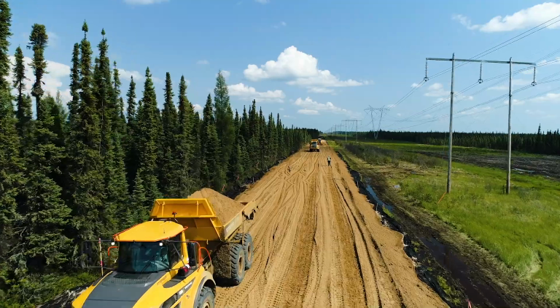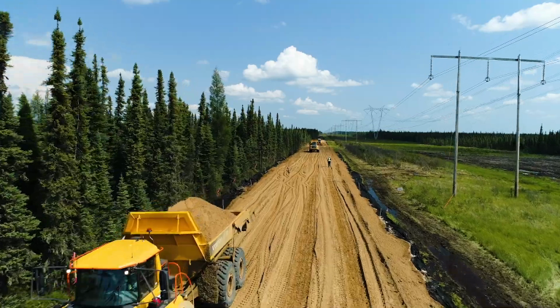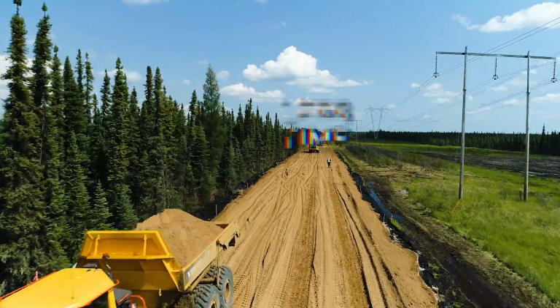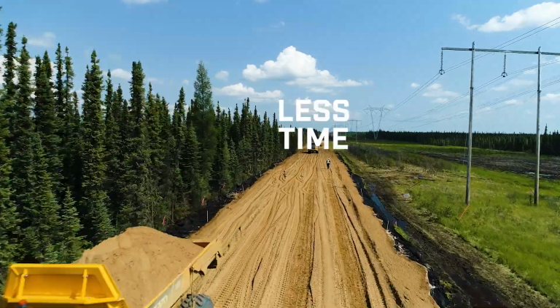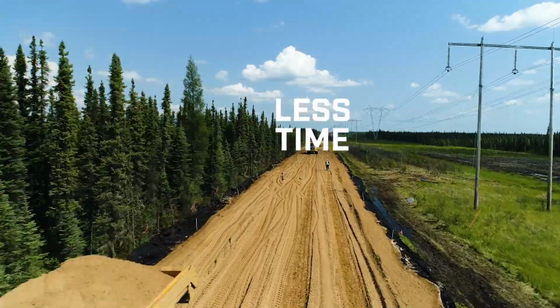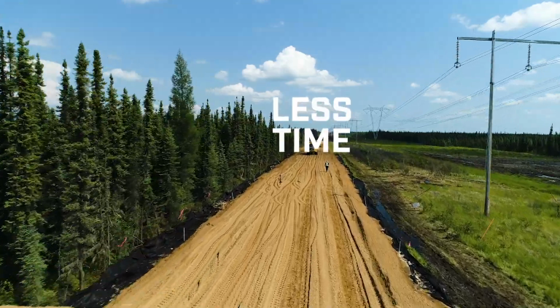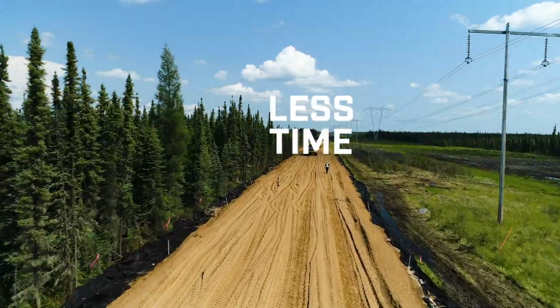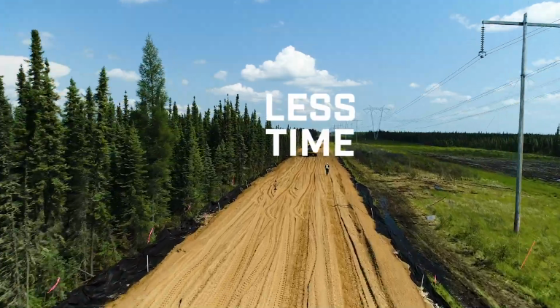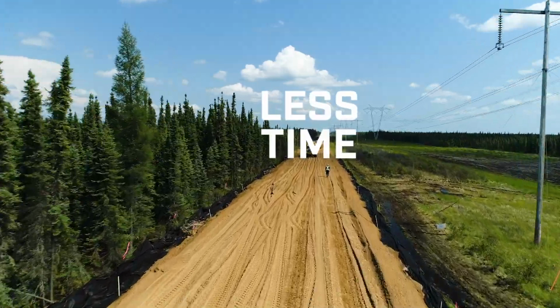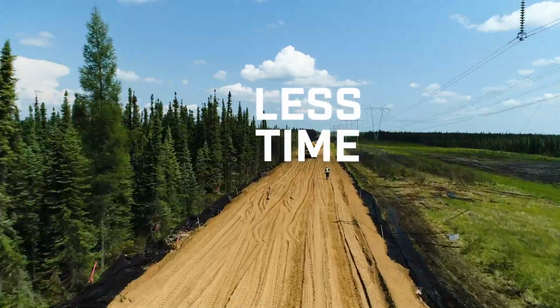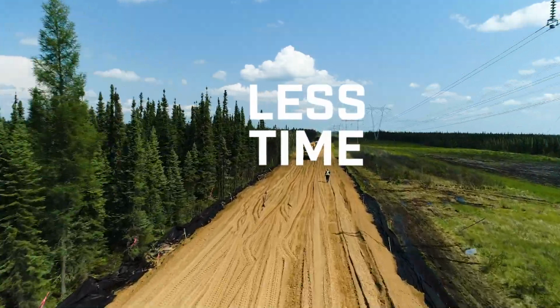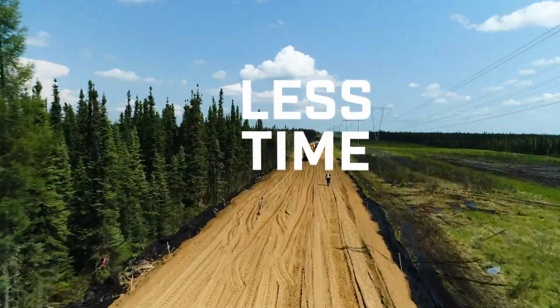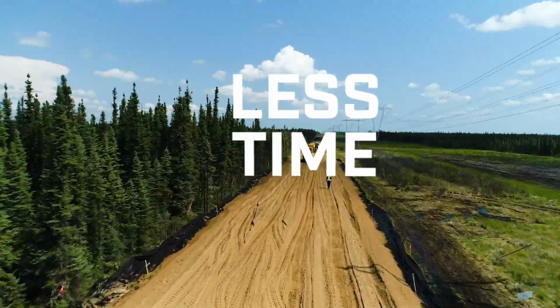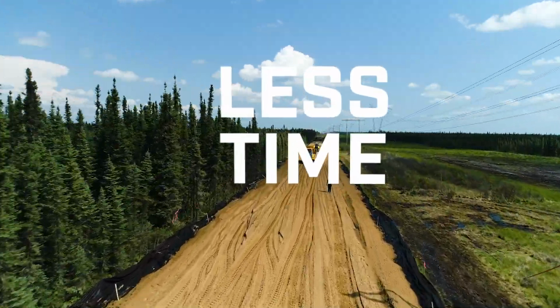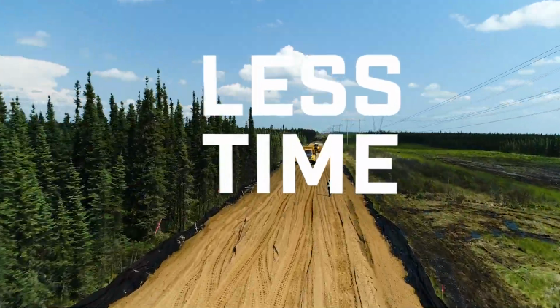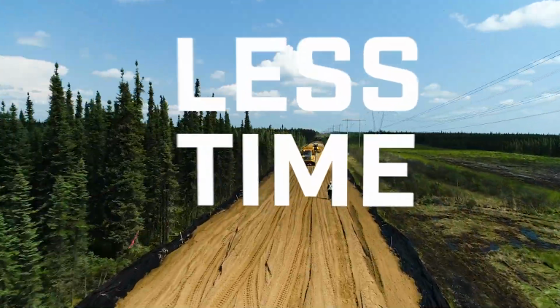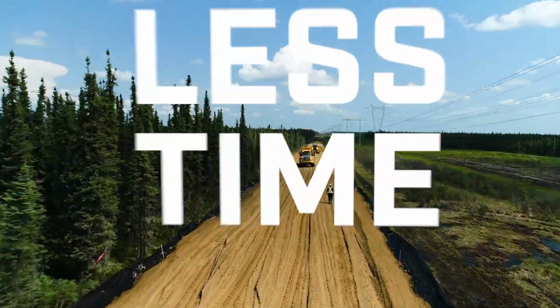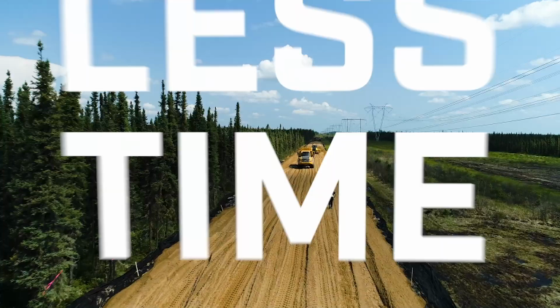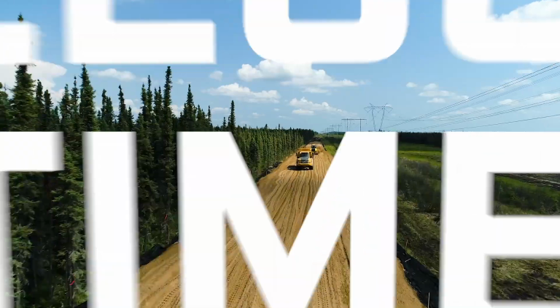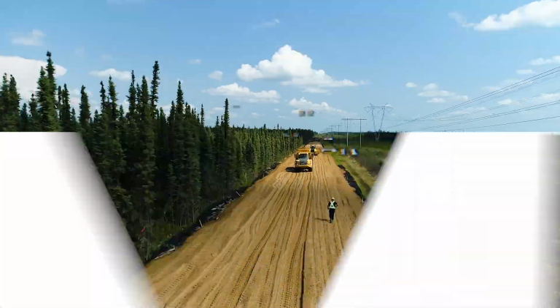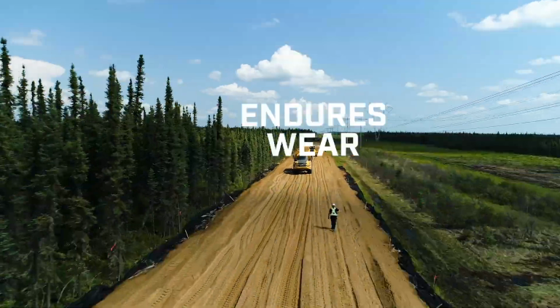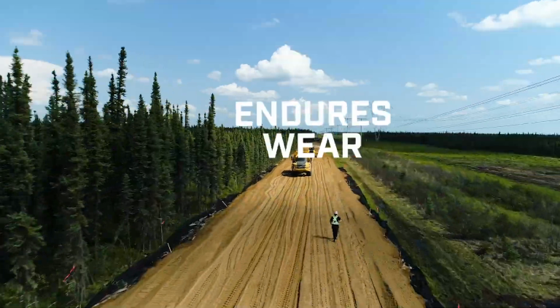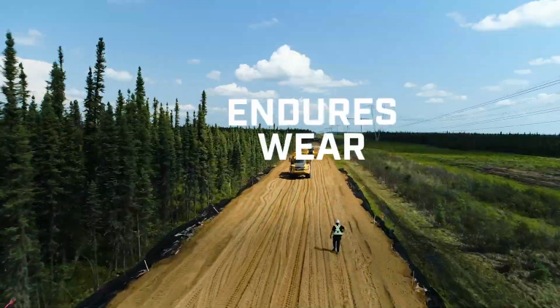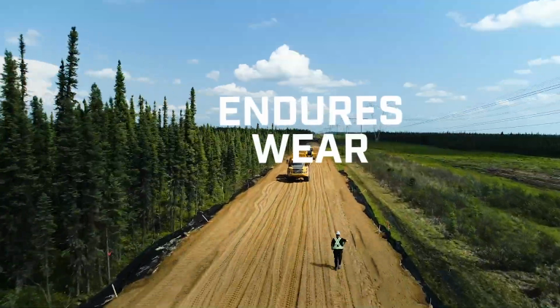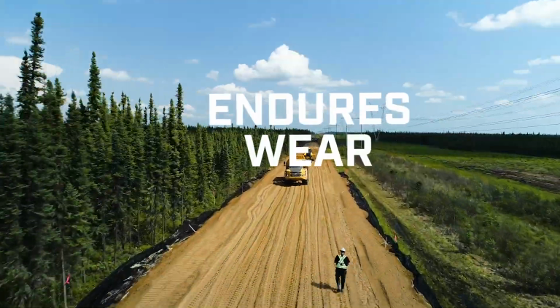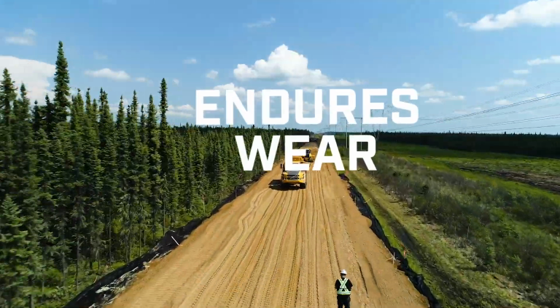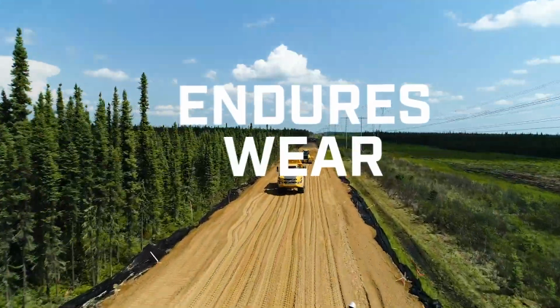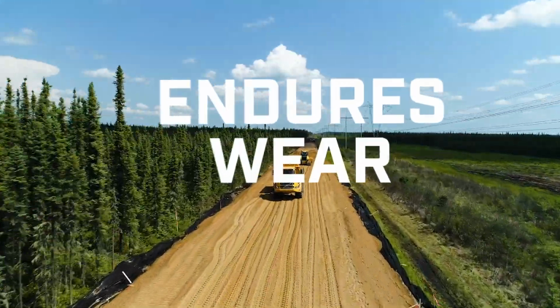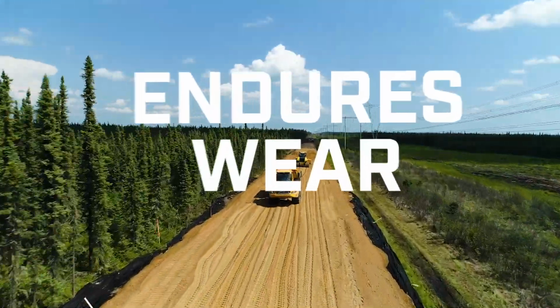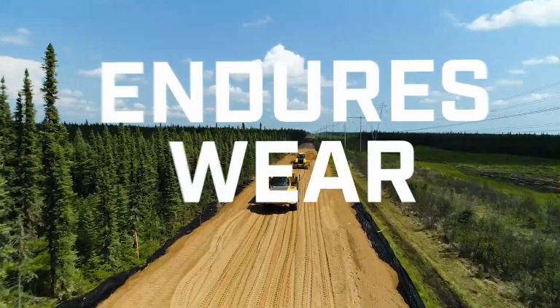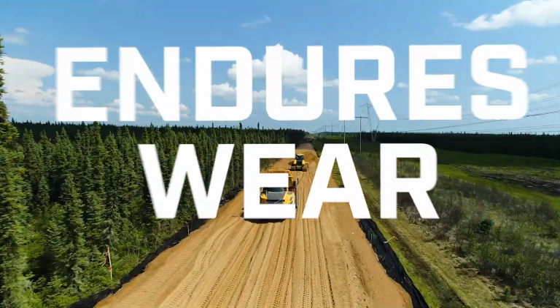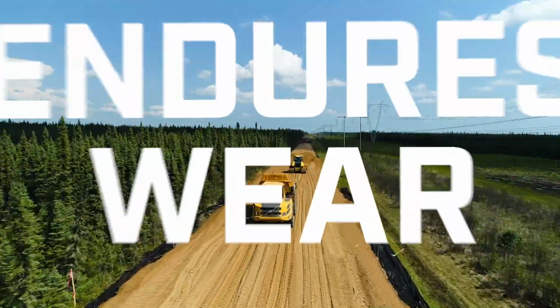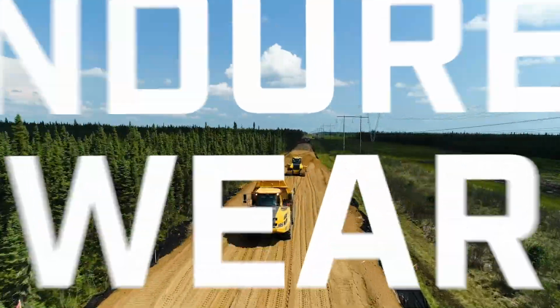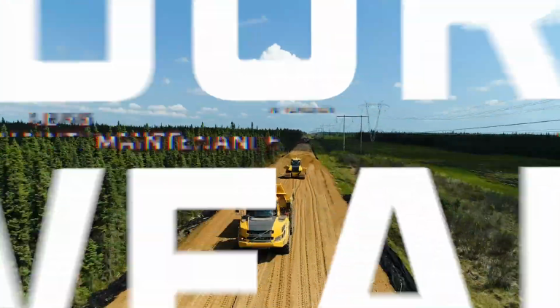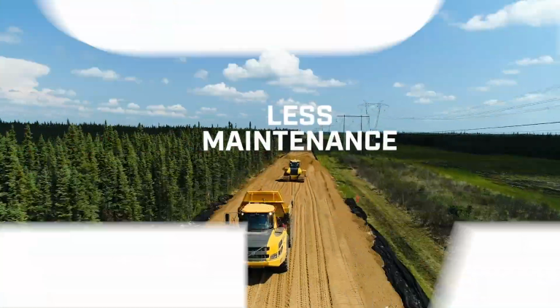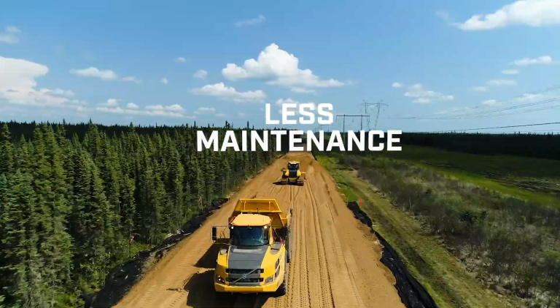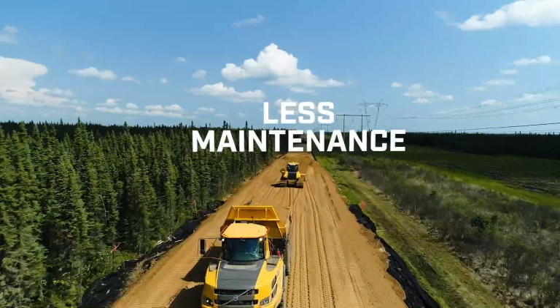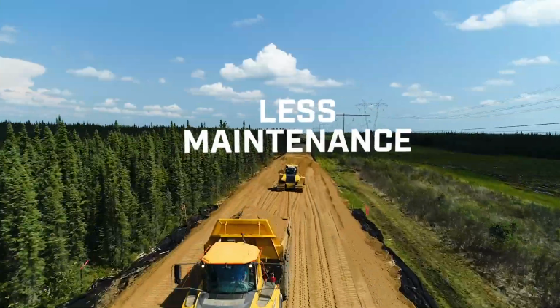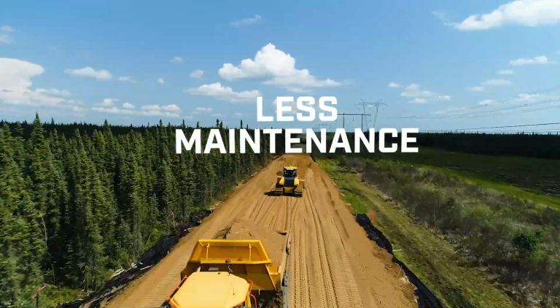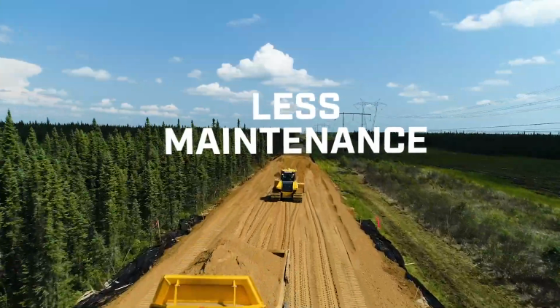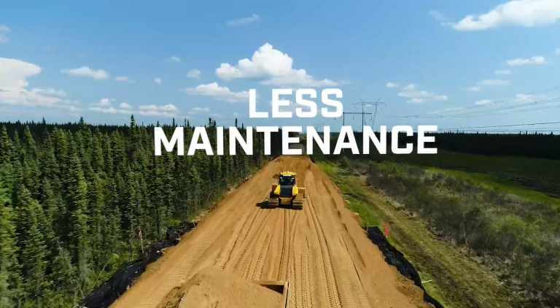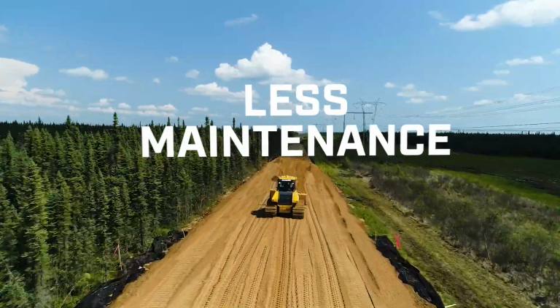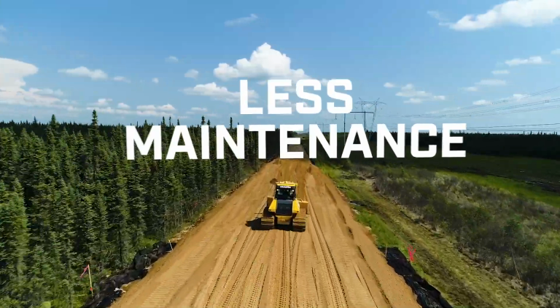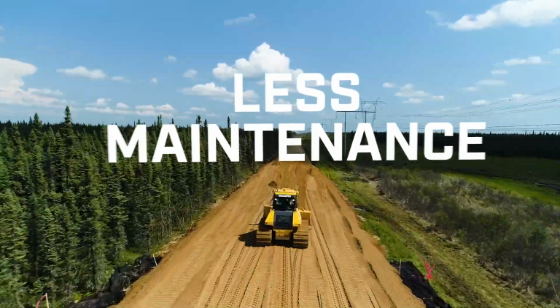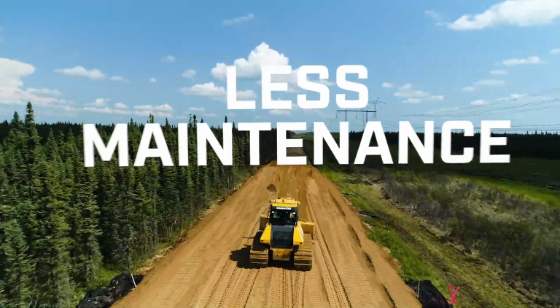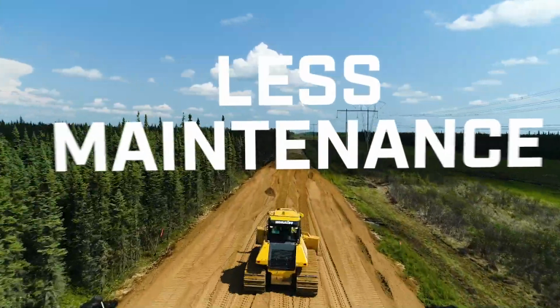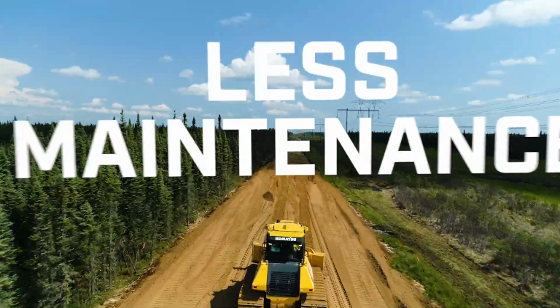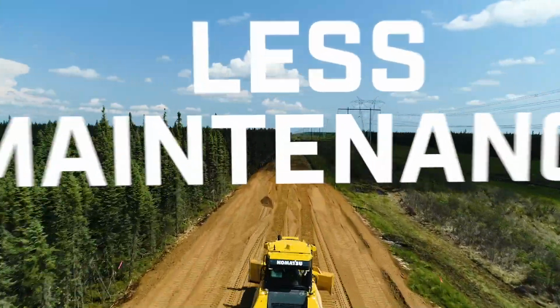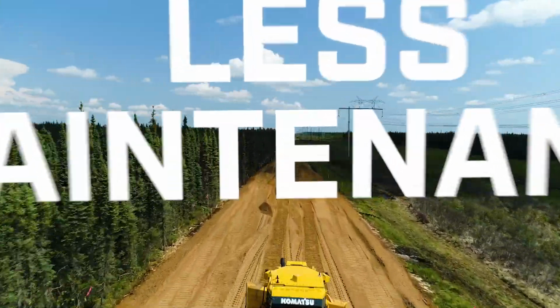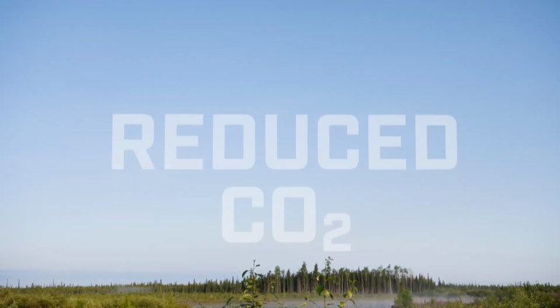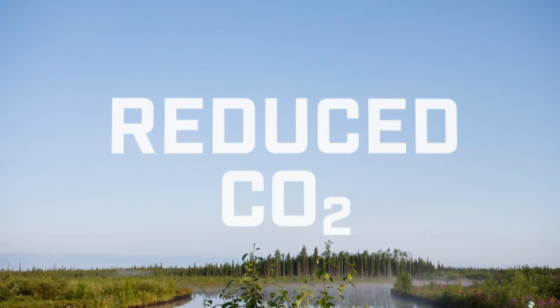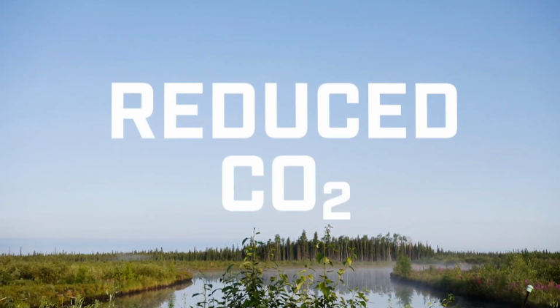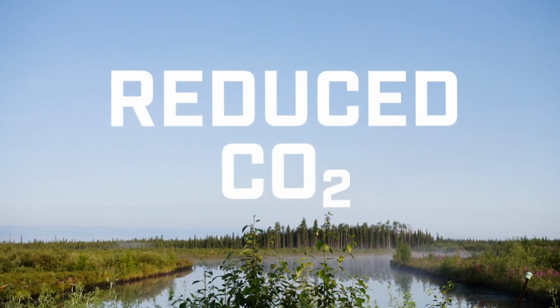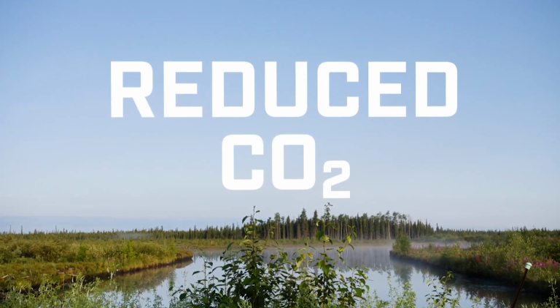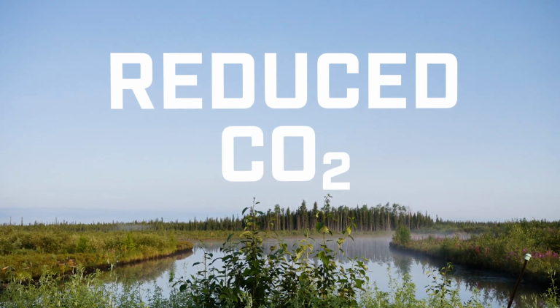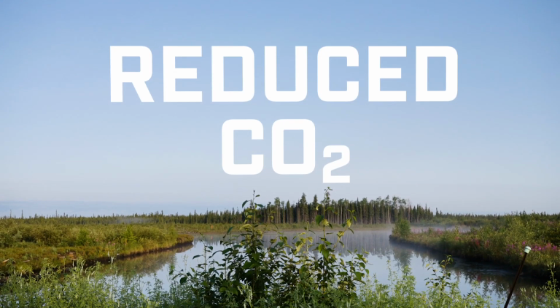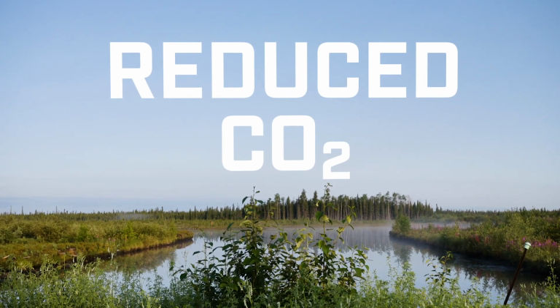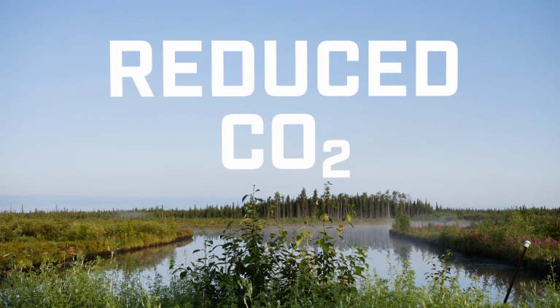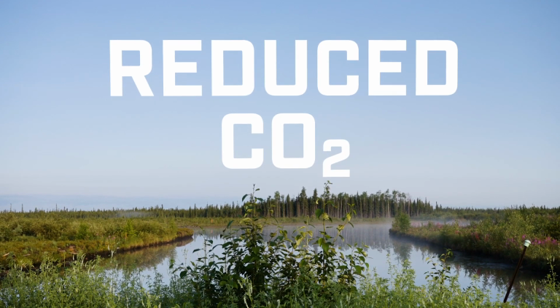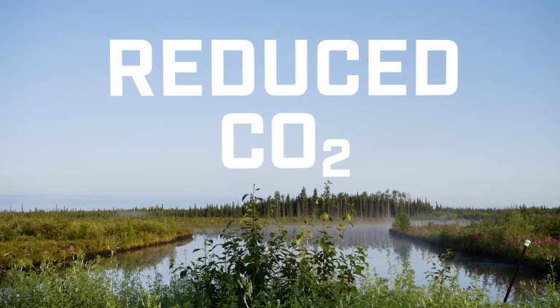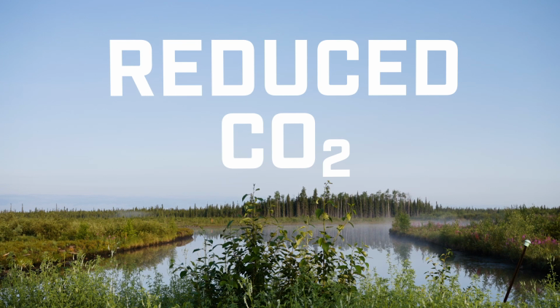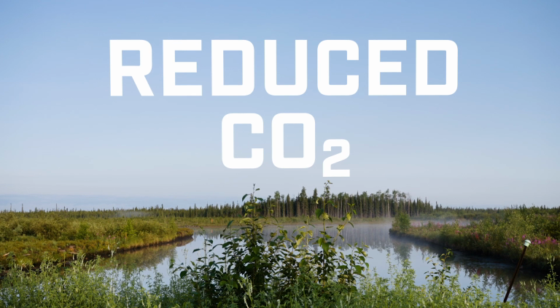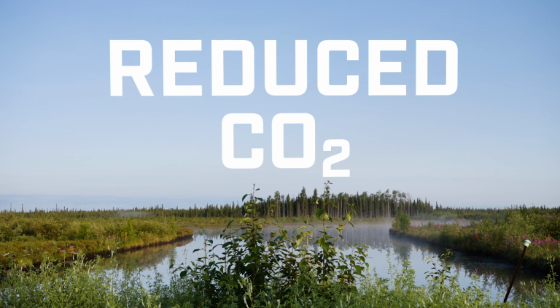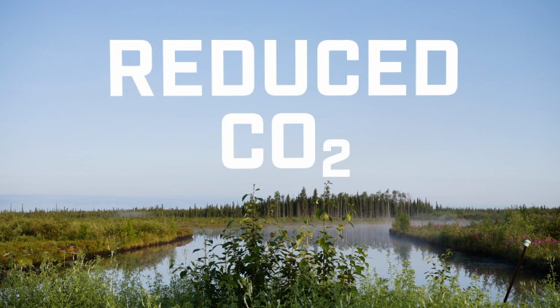ToughCell builds take less time, can endure more wear, and need less maintenance, resulting in a dramatic reduction of CO2 emissions.